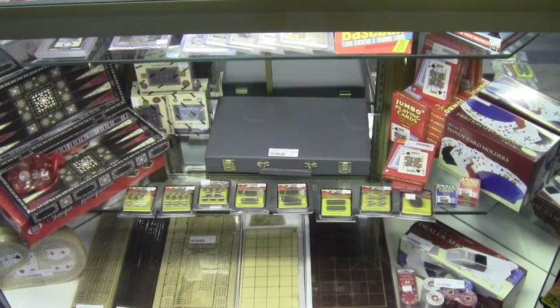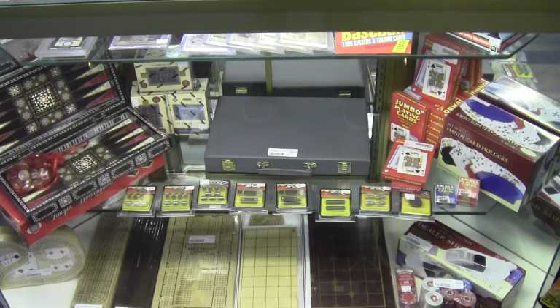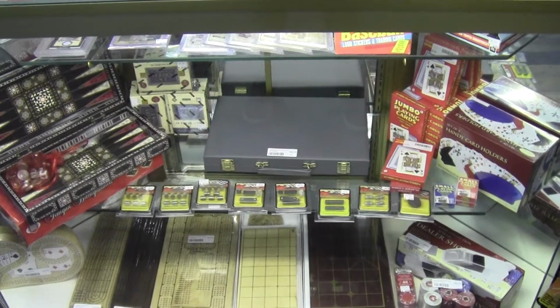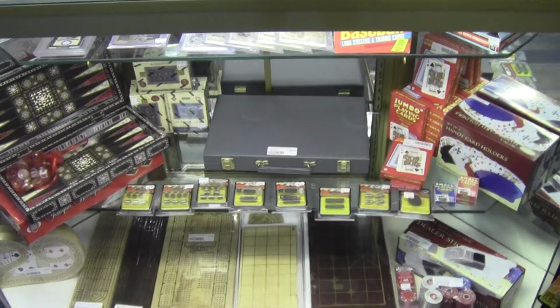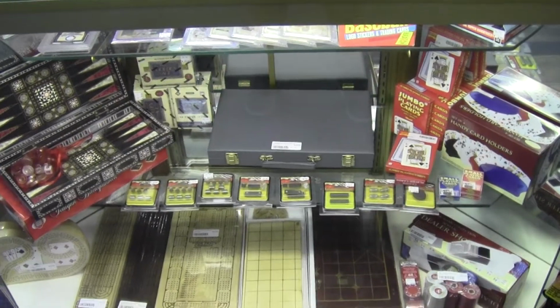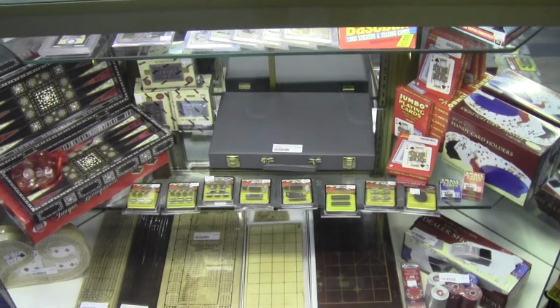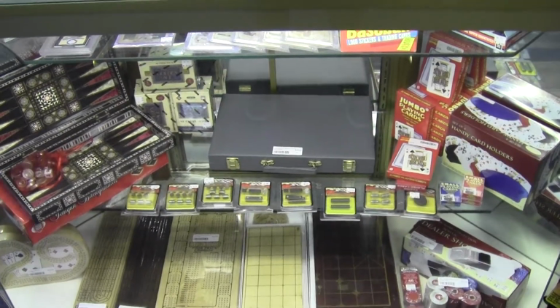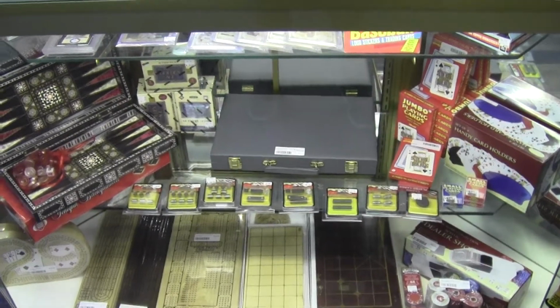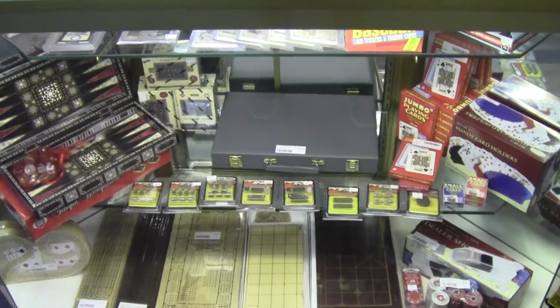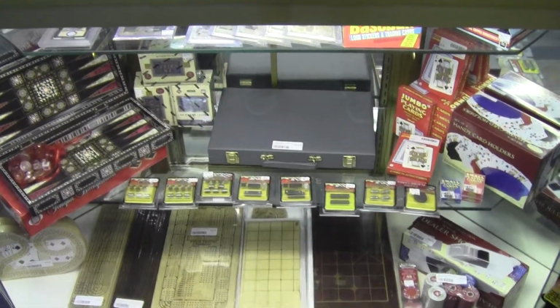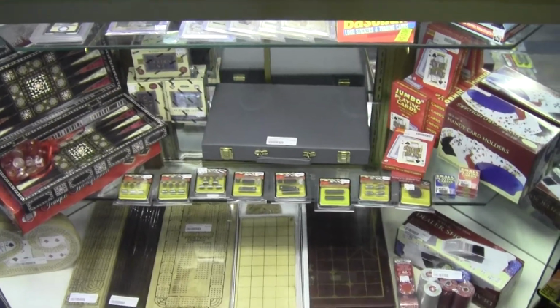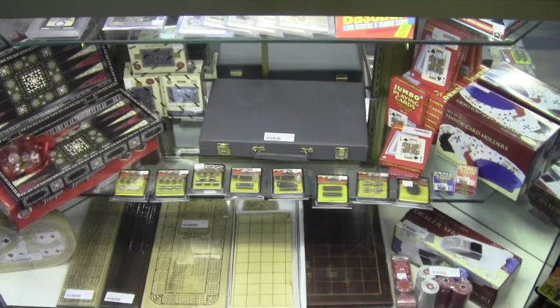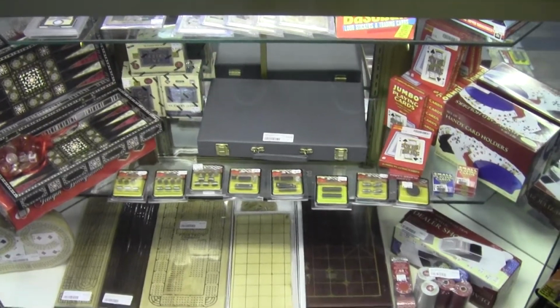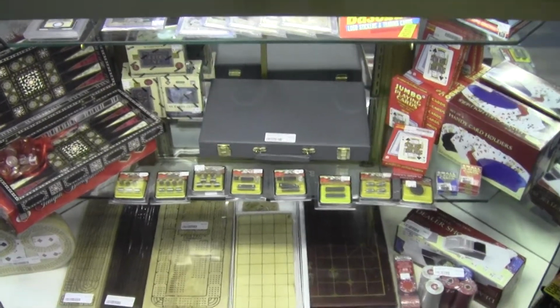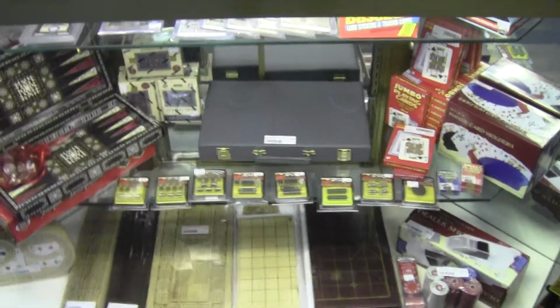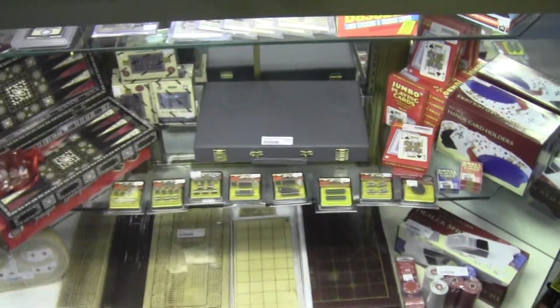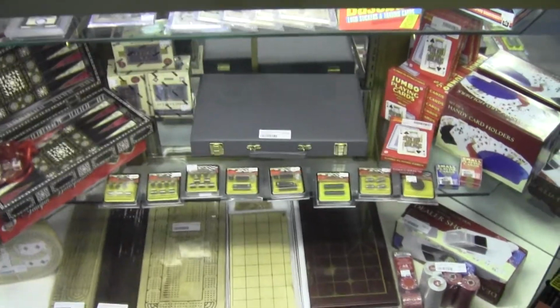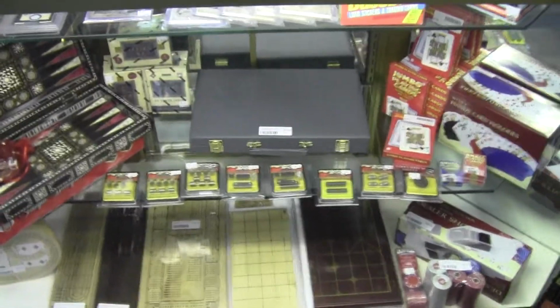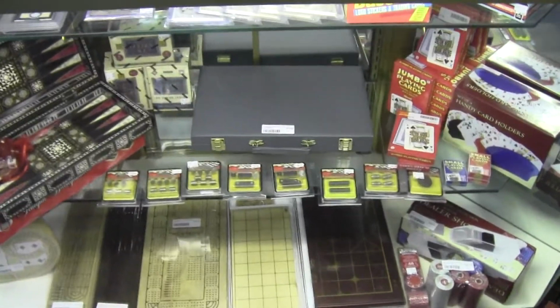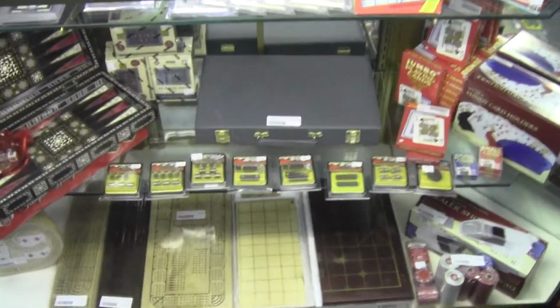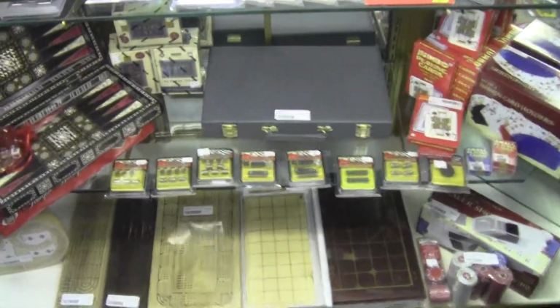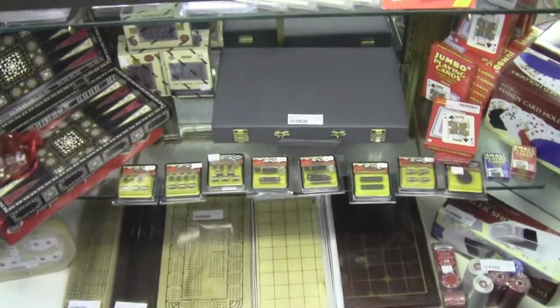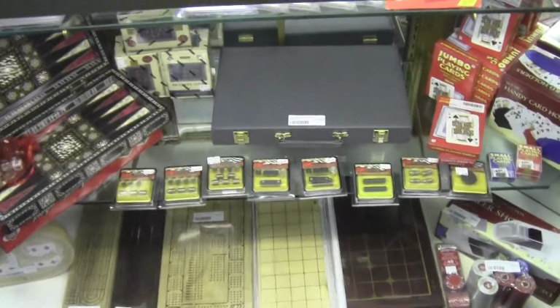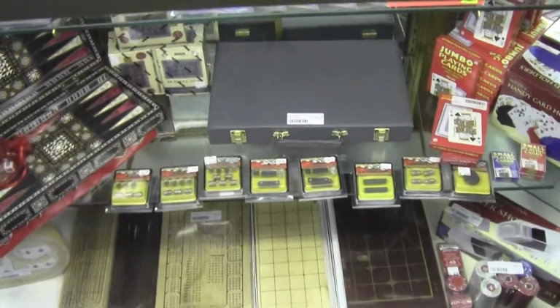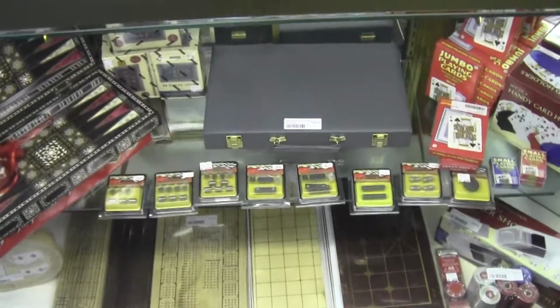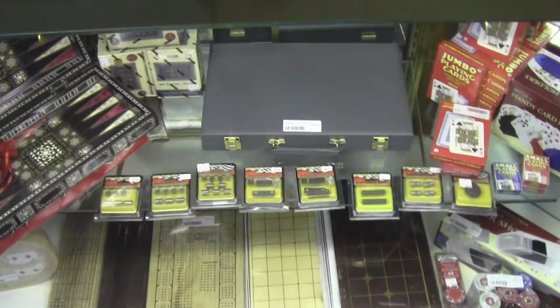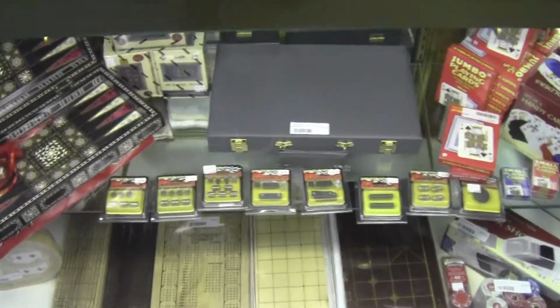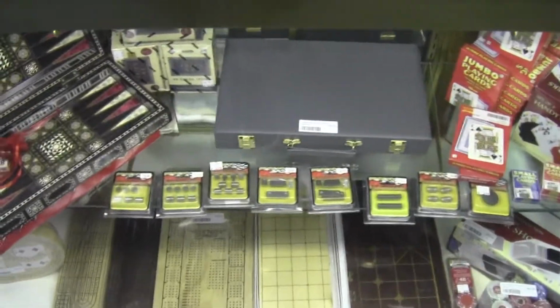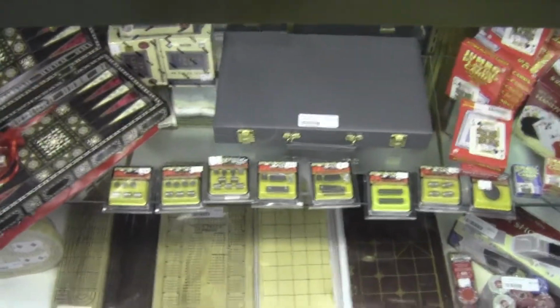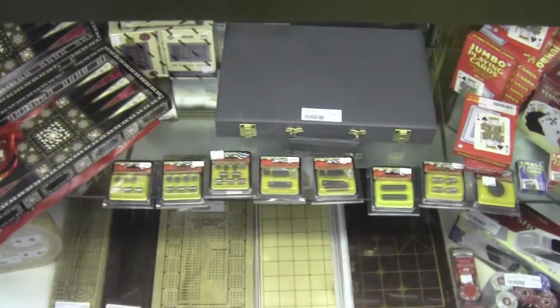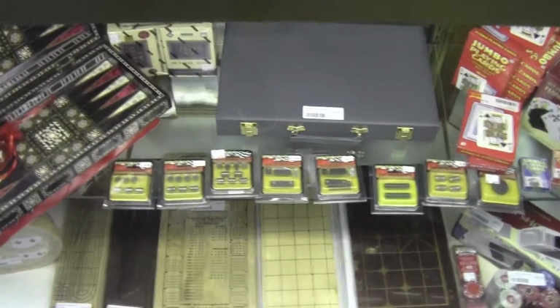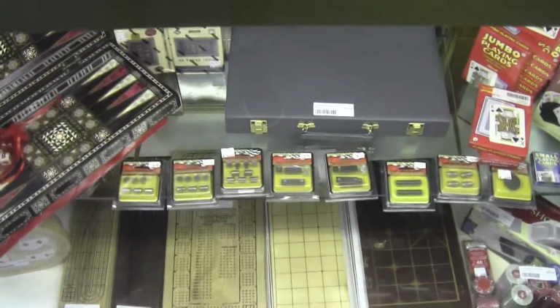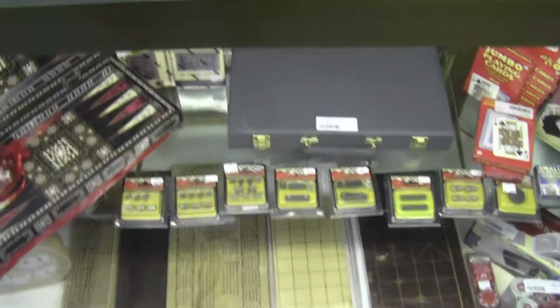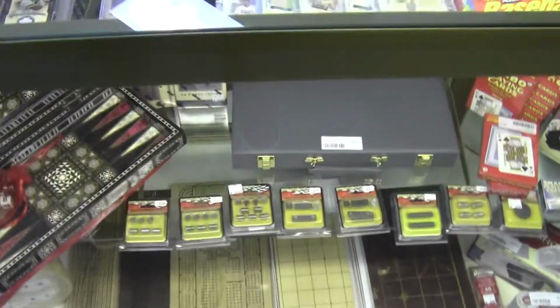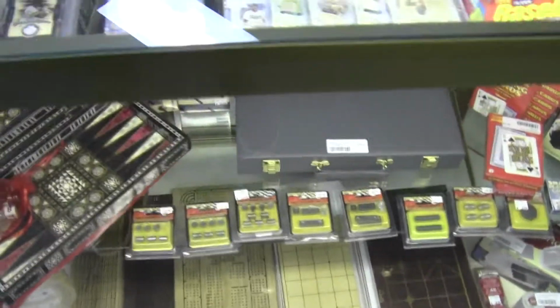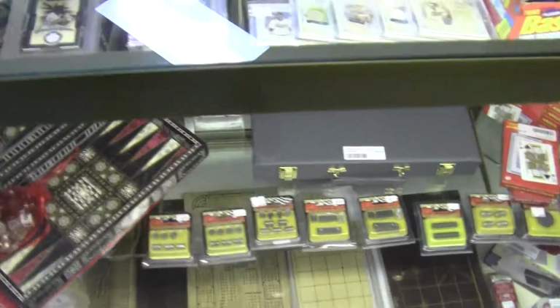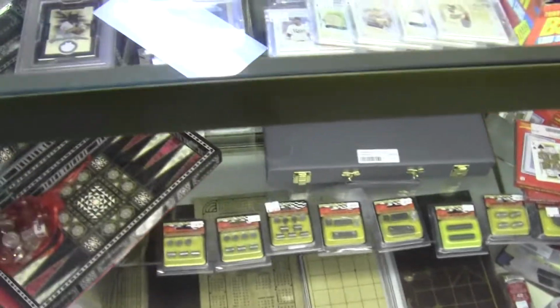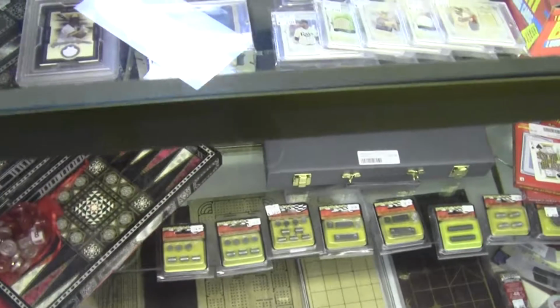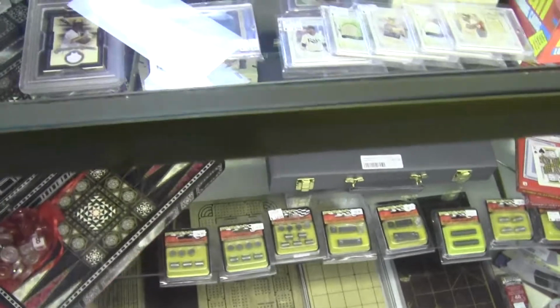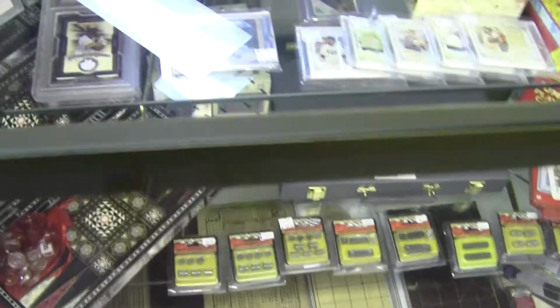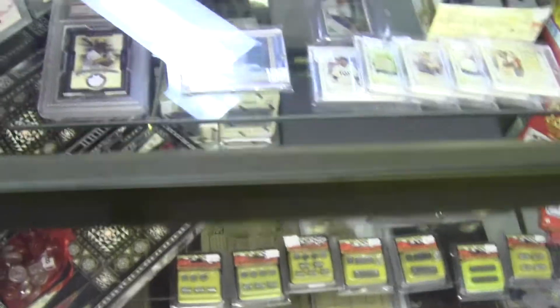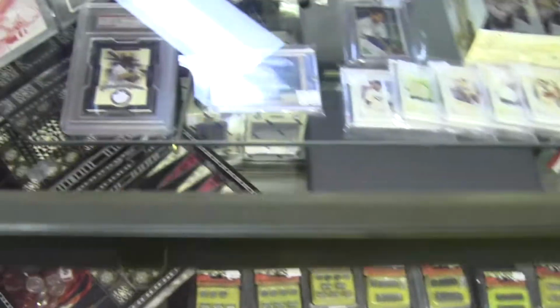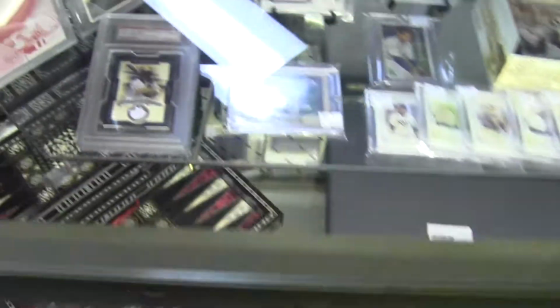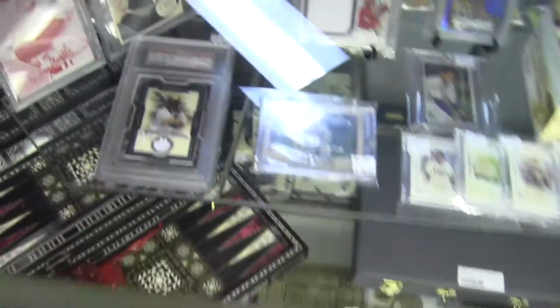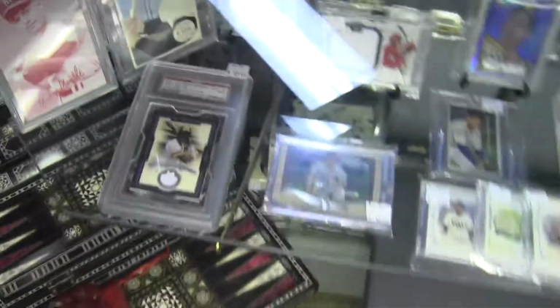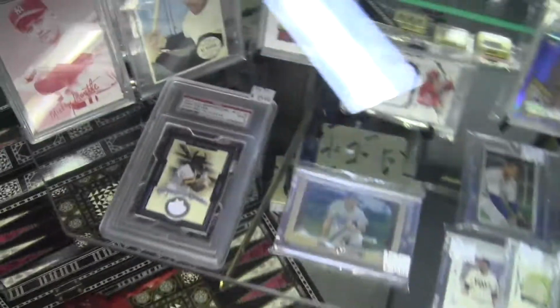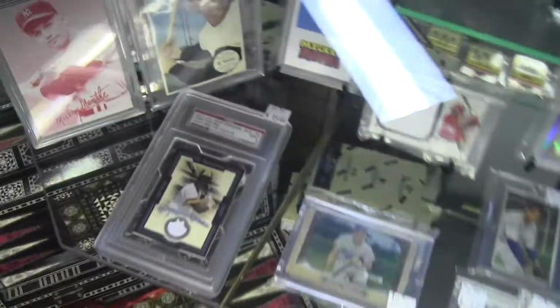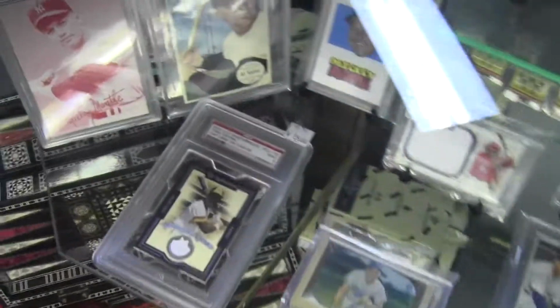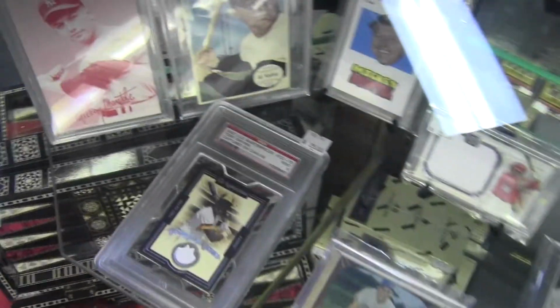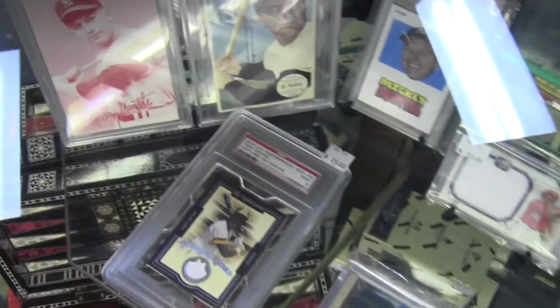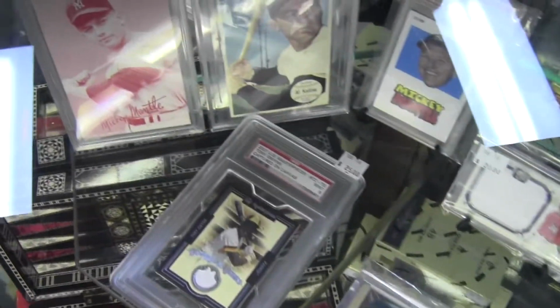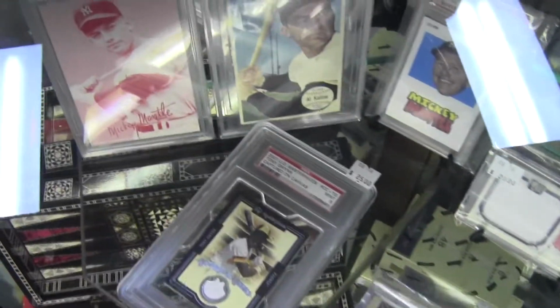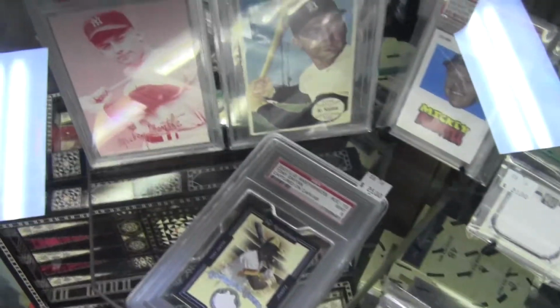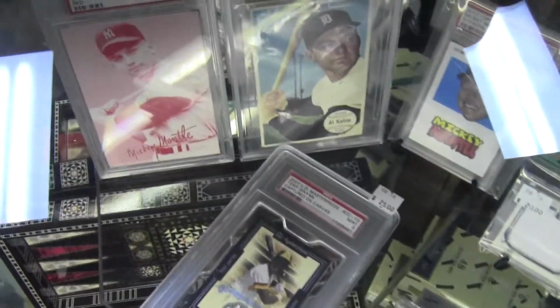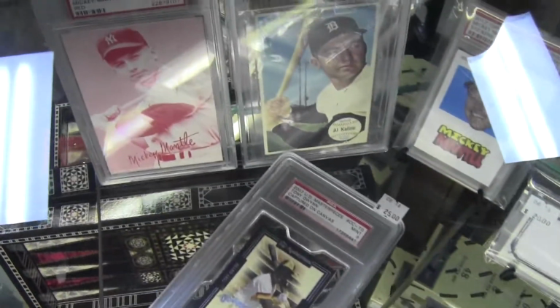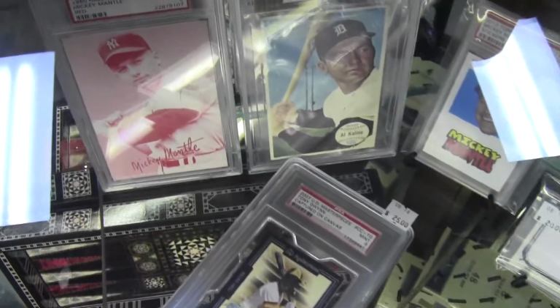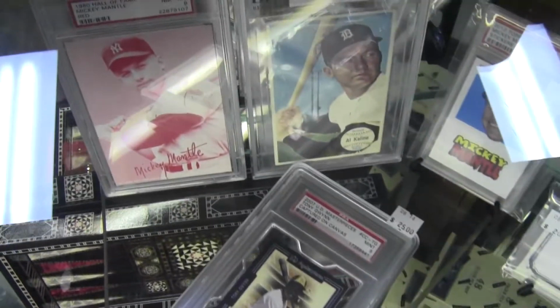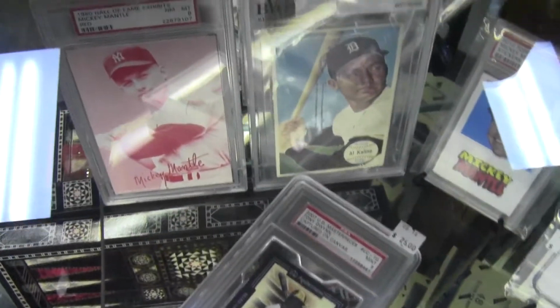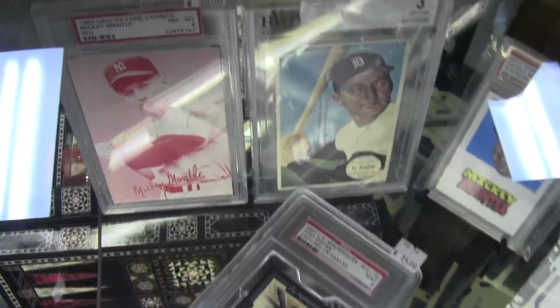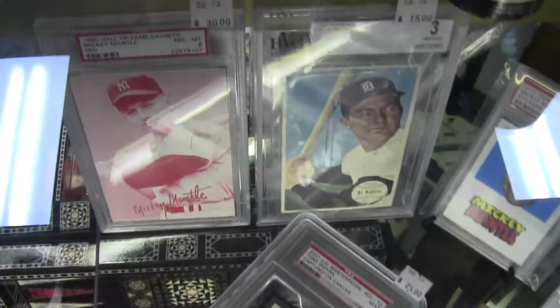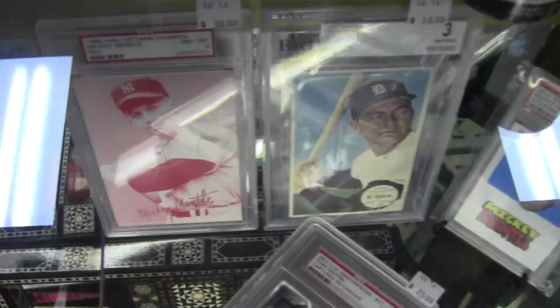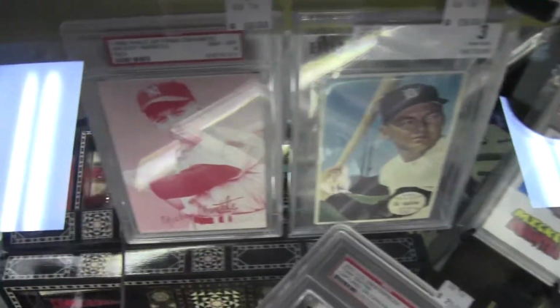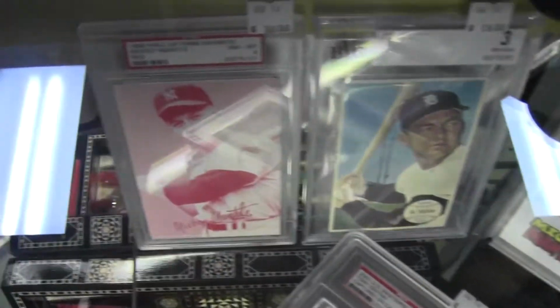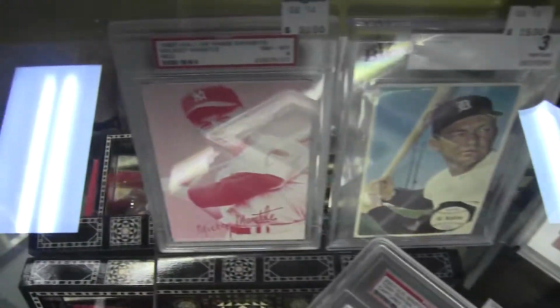What's up, YouTube. Scaffan here on location at the Hobby Corner. I've added some inventory here.